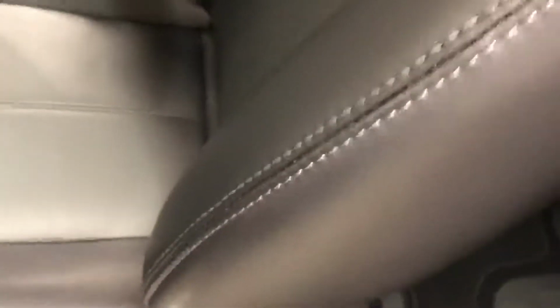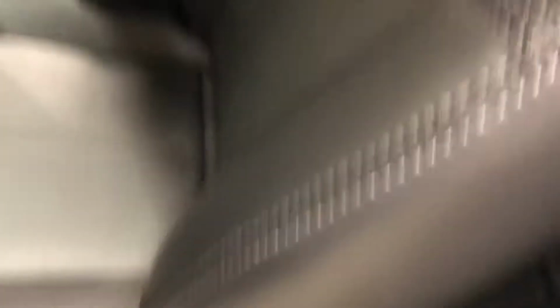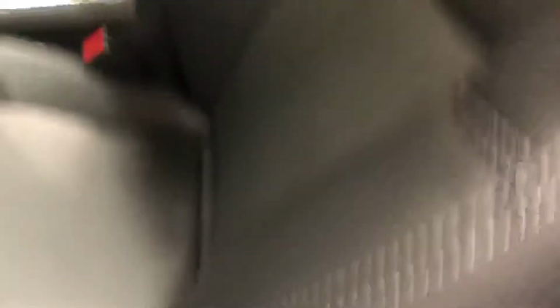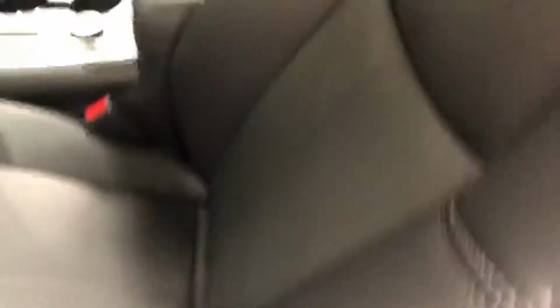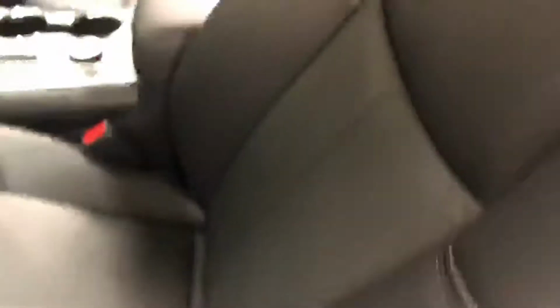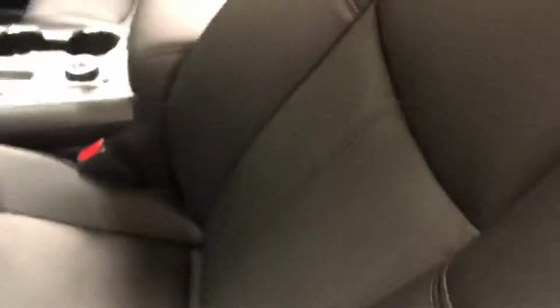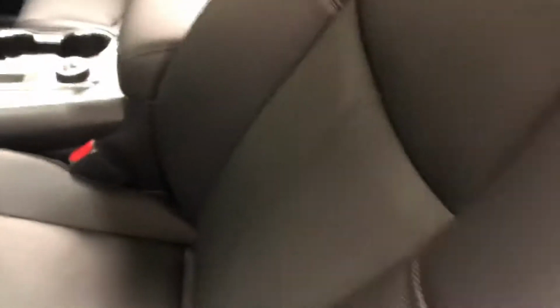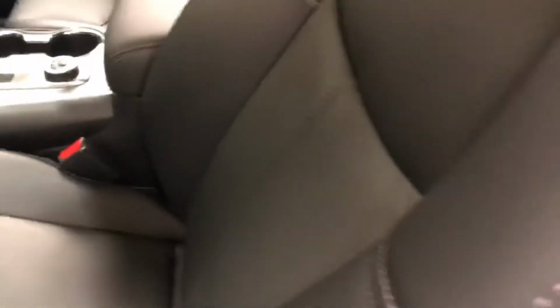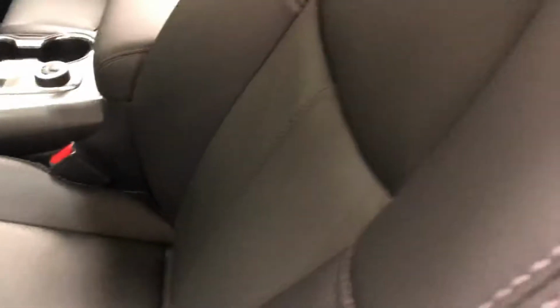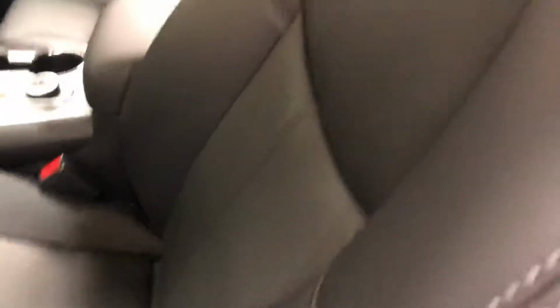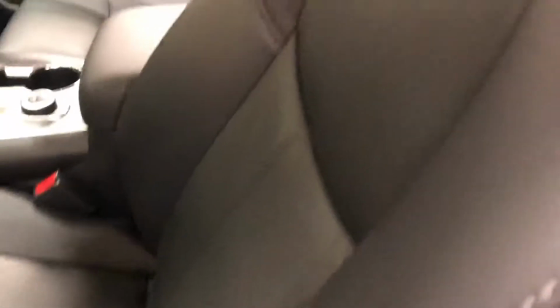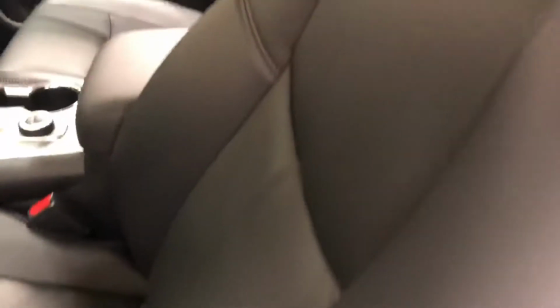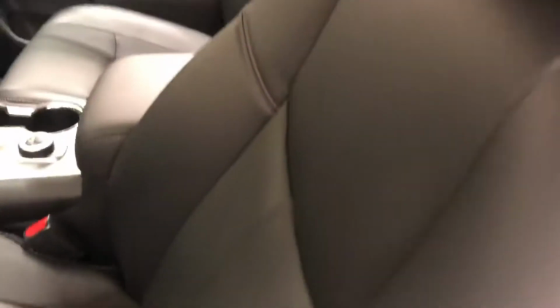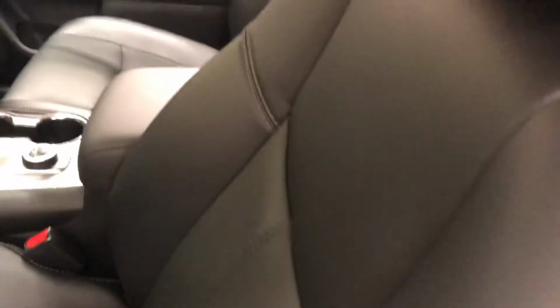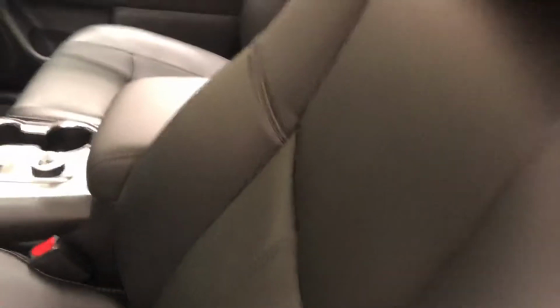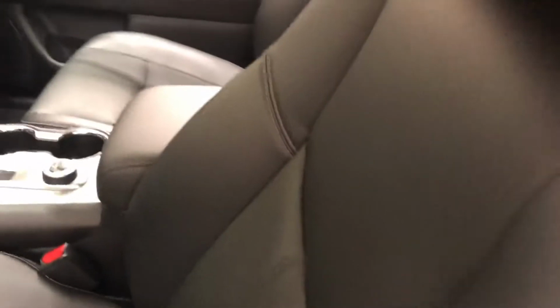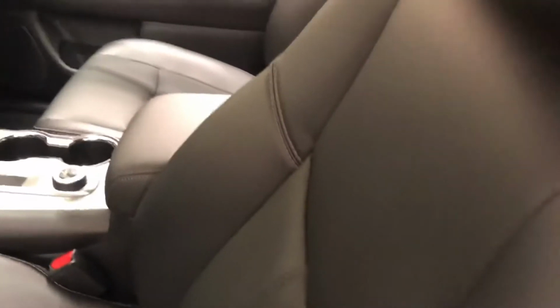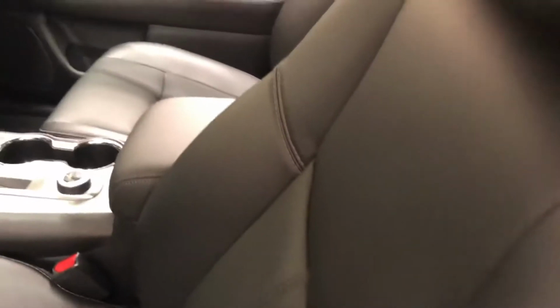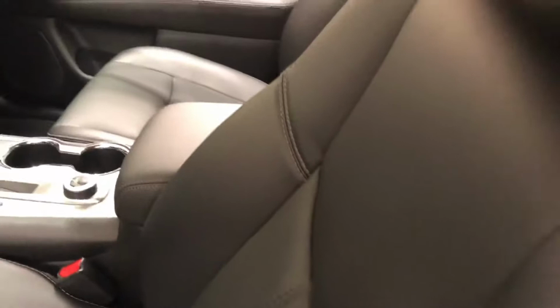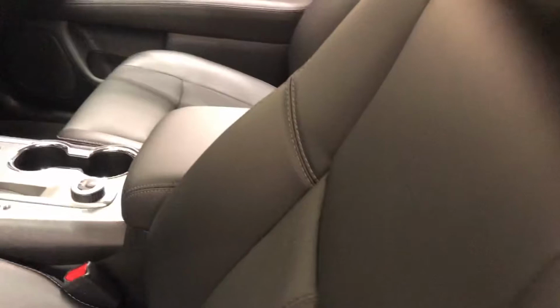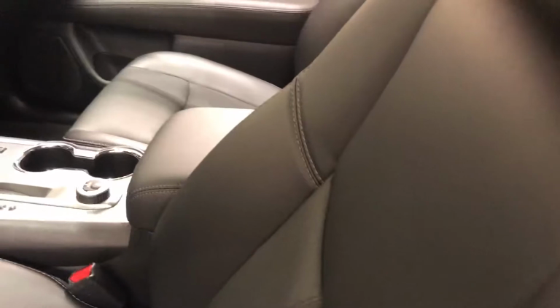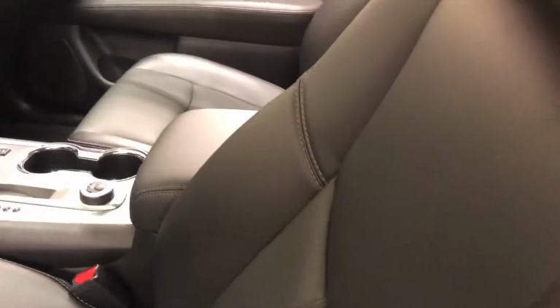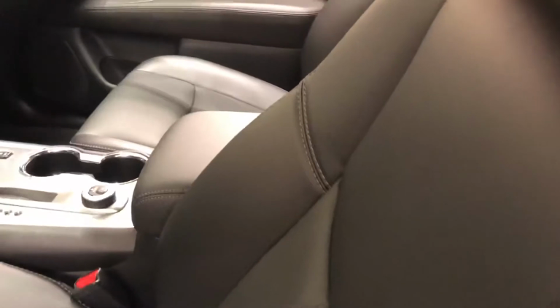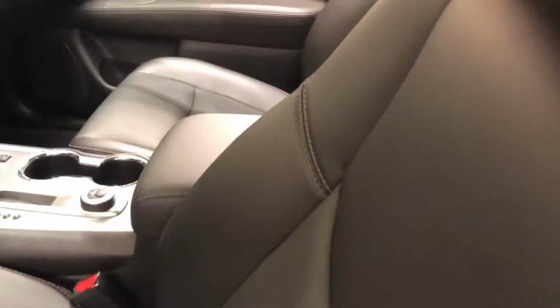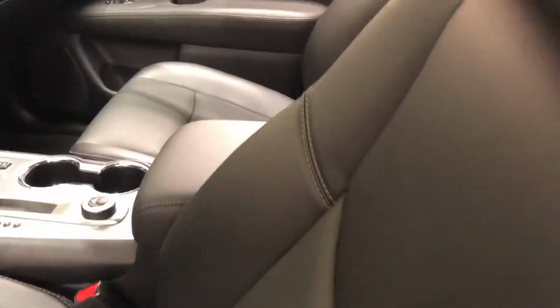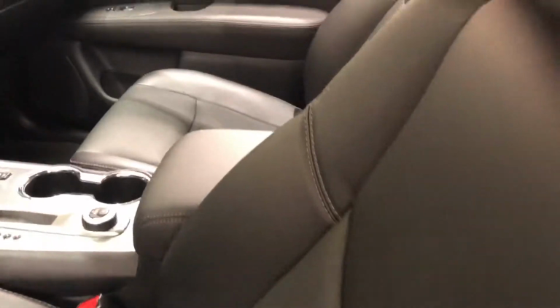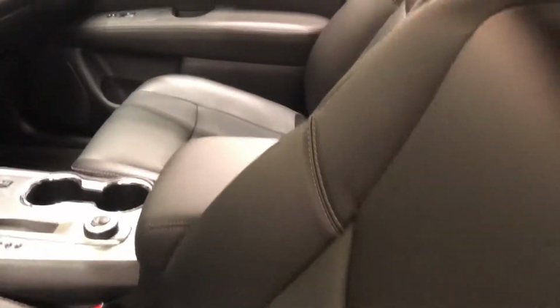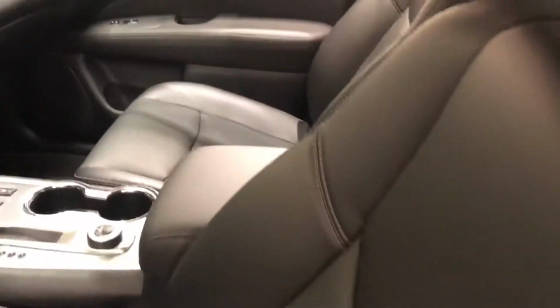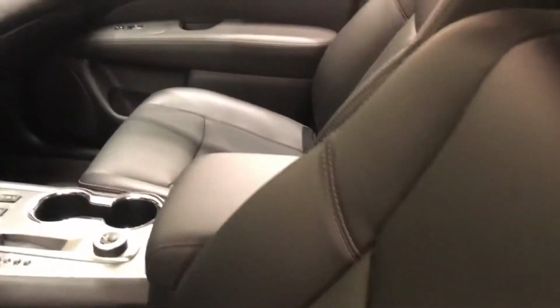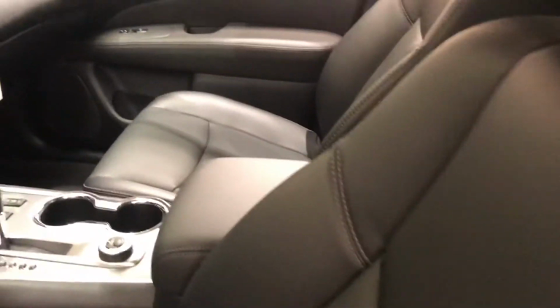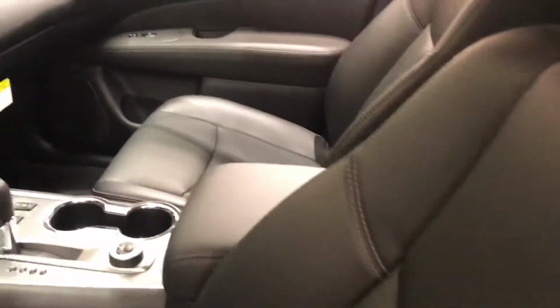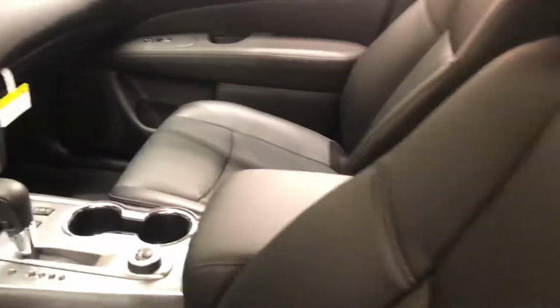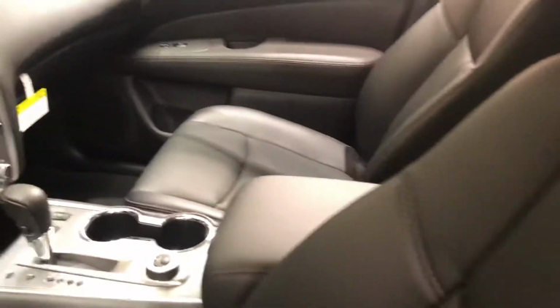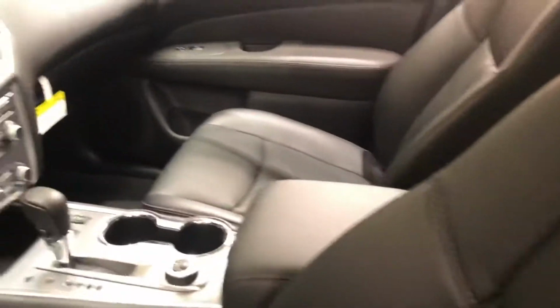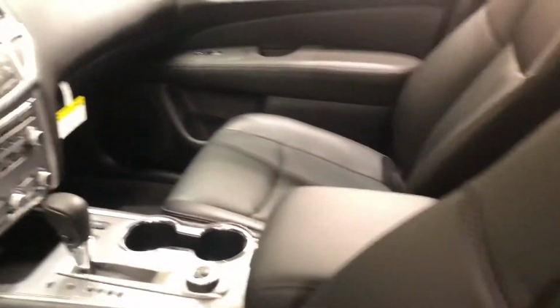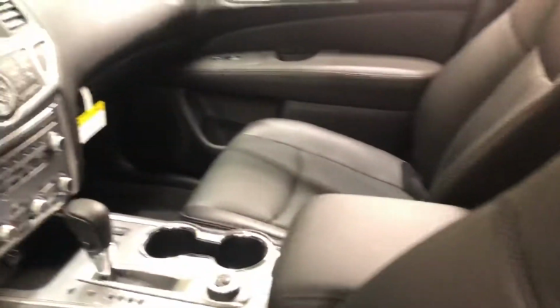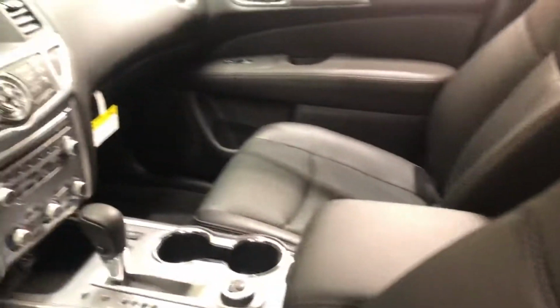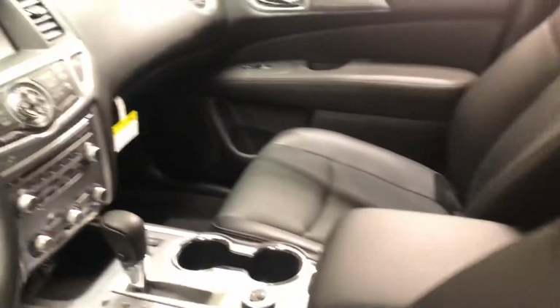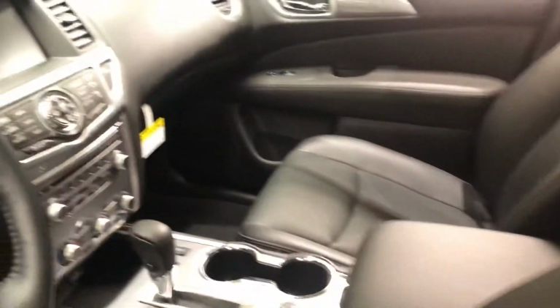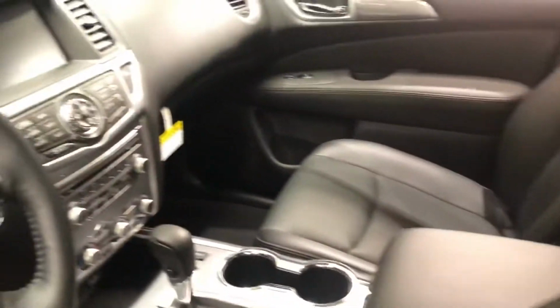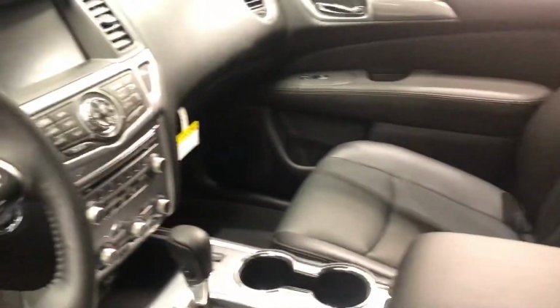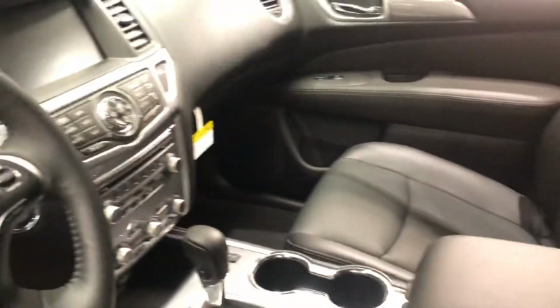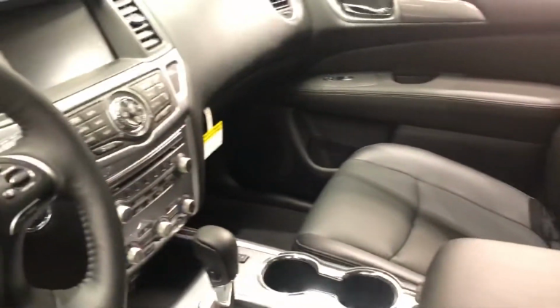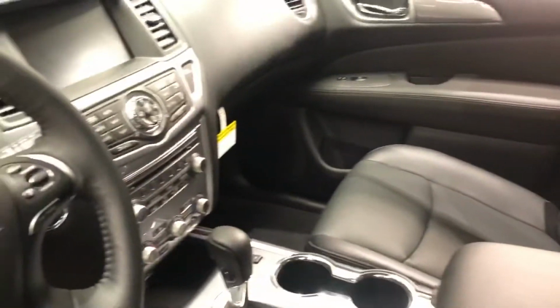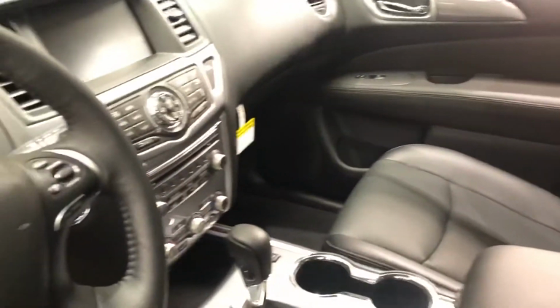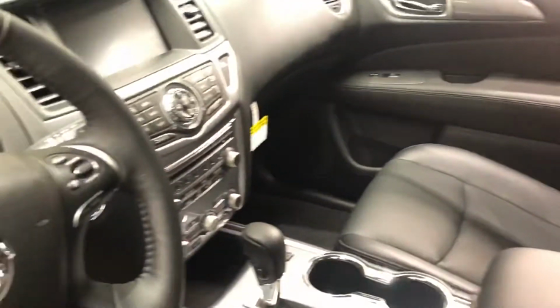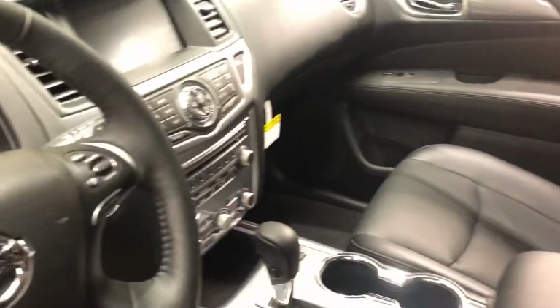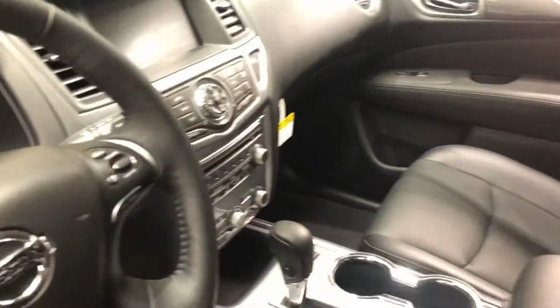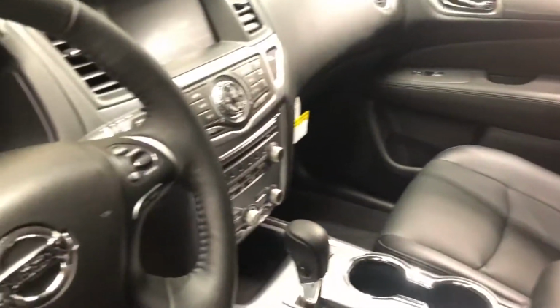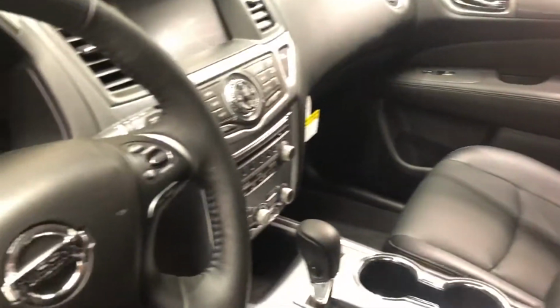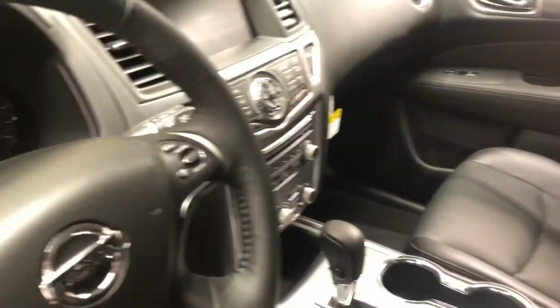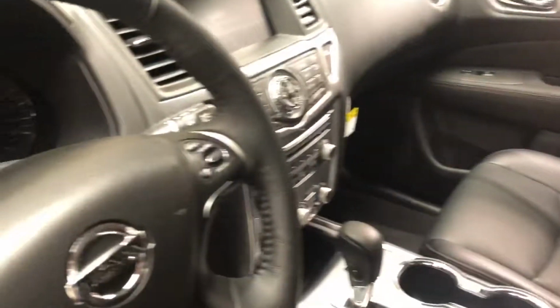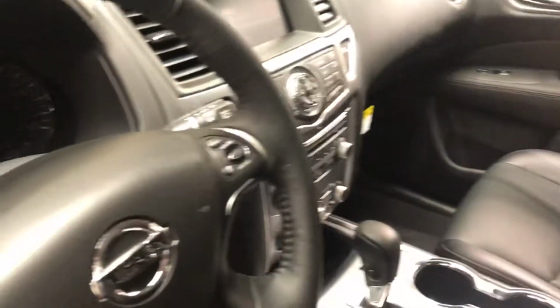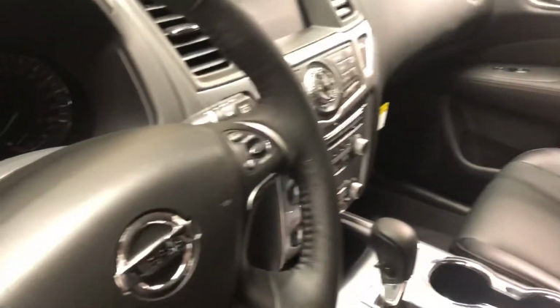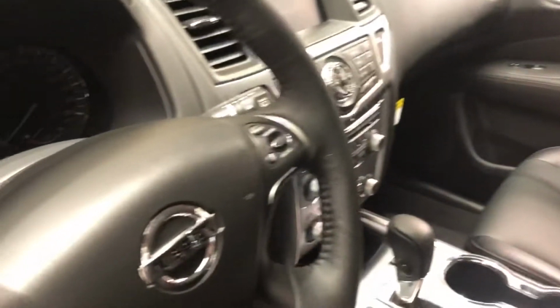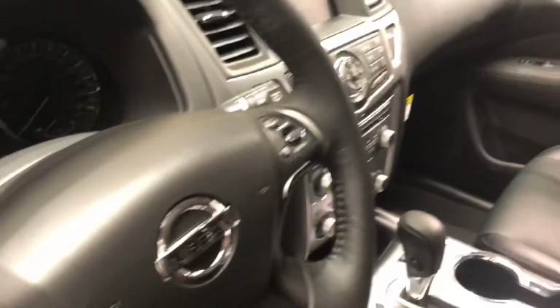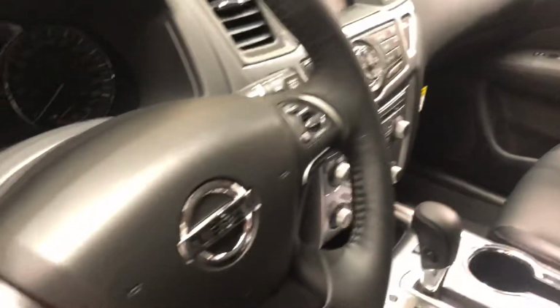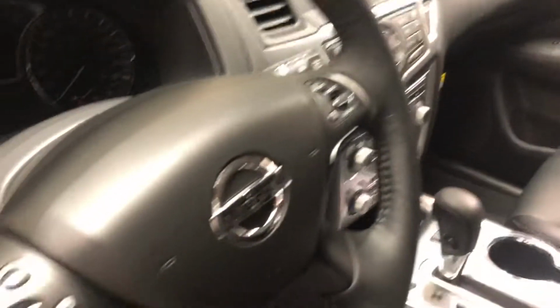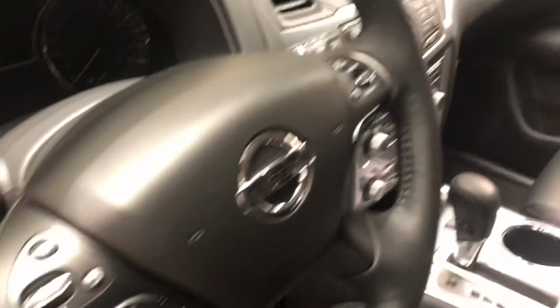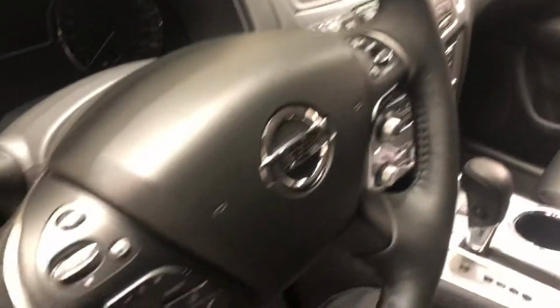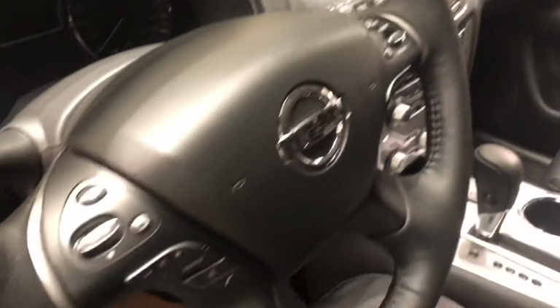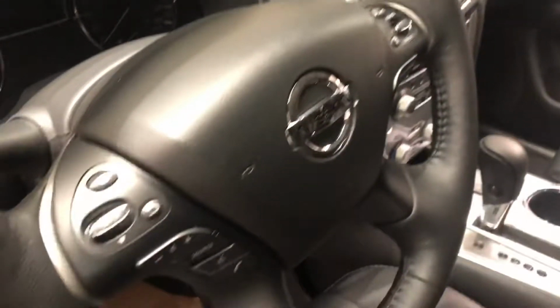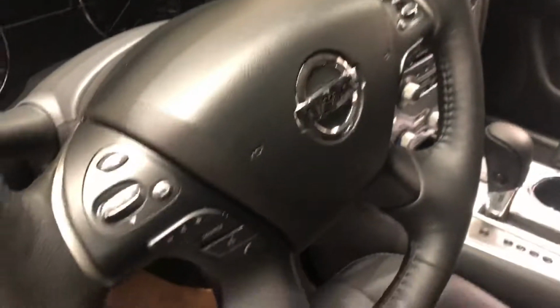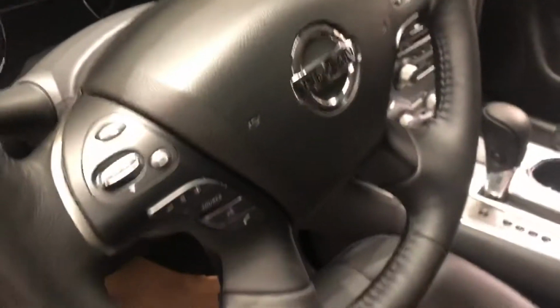This particular one is the SL model with a leather interior. There are lots of features on this vehicle.